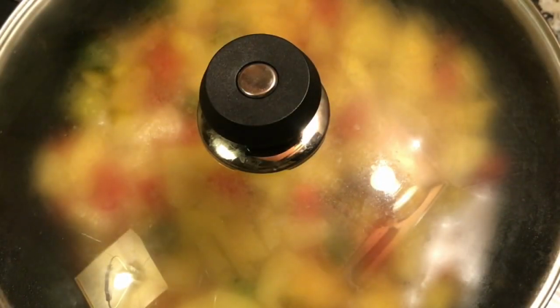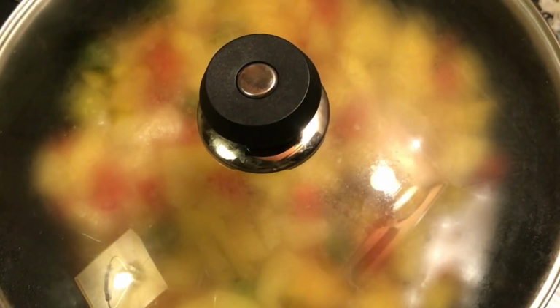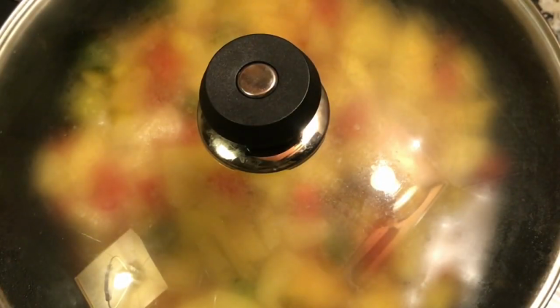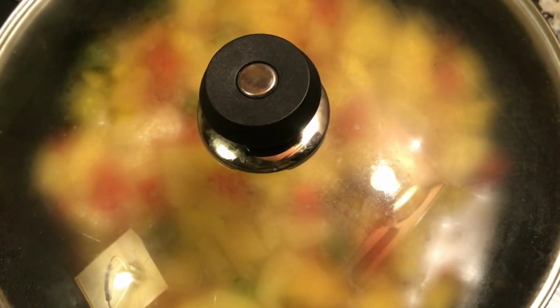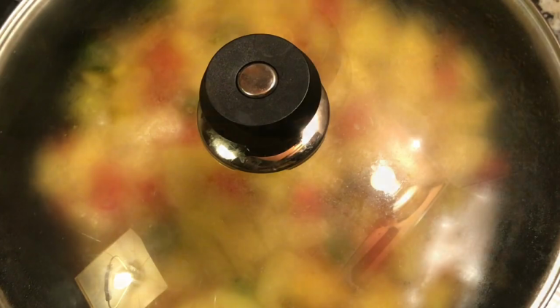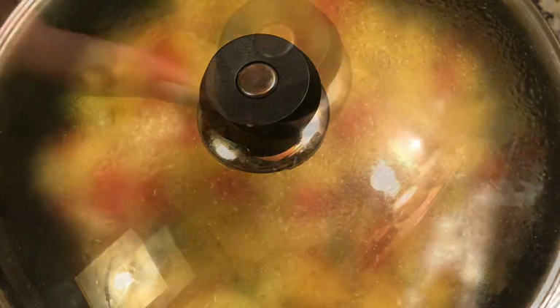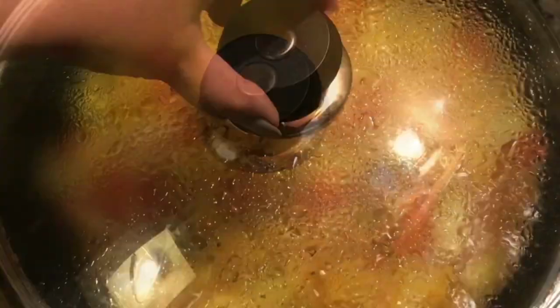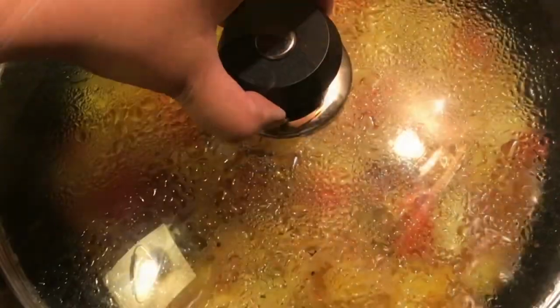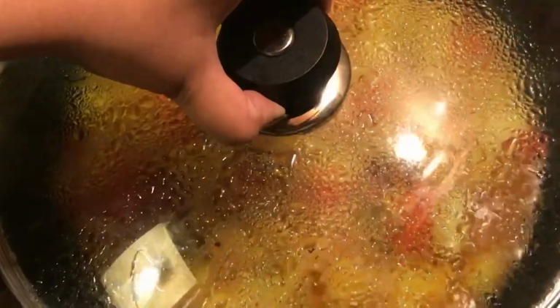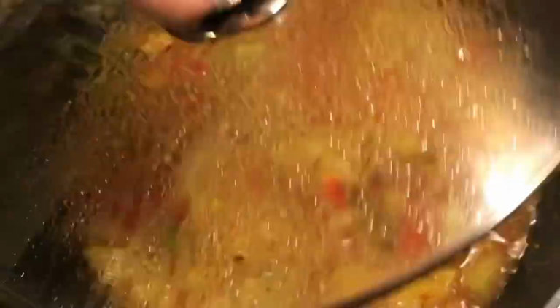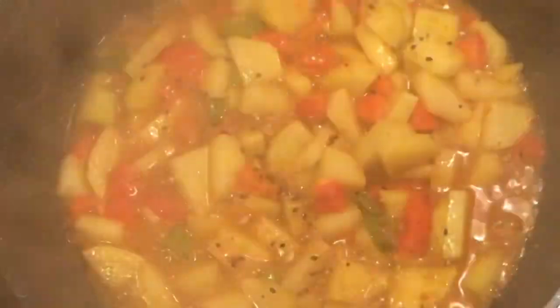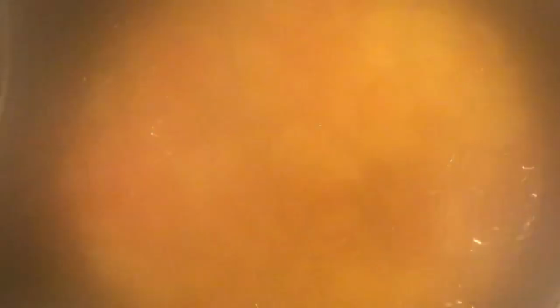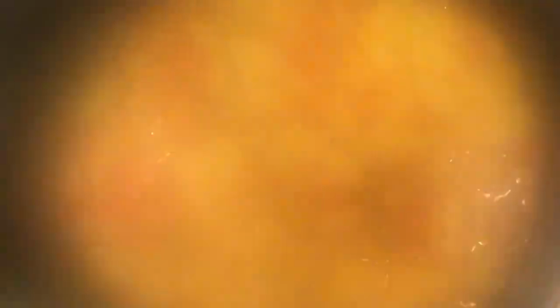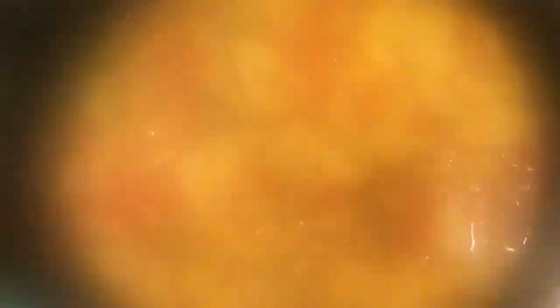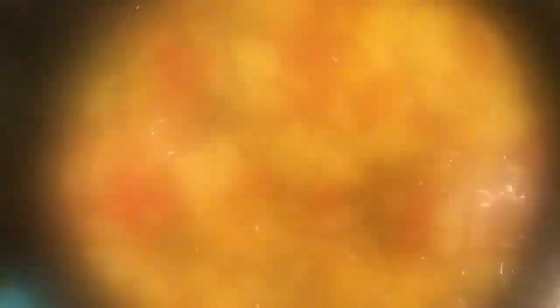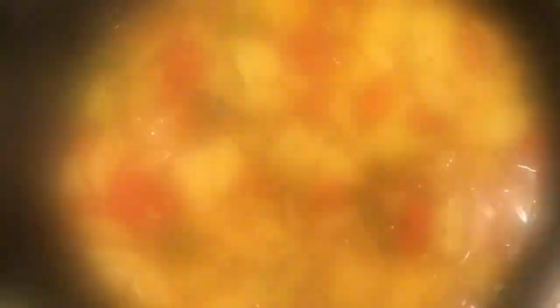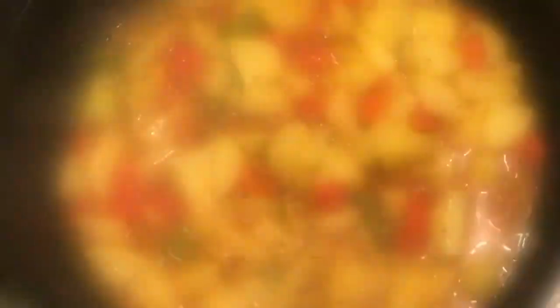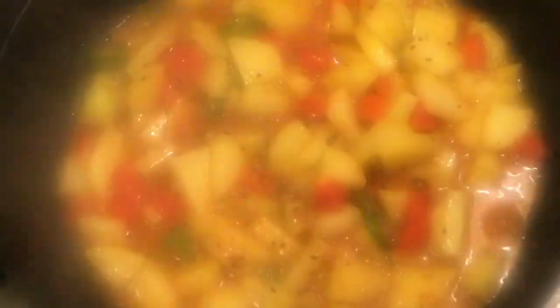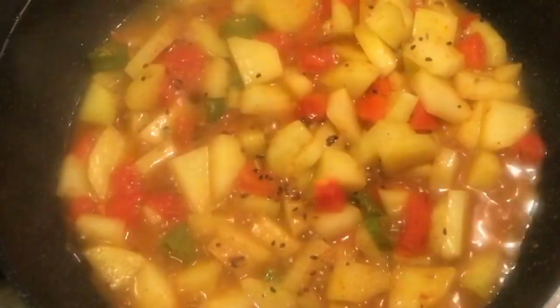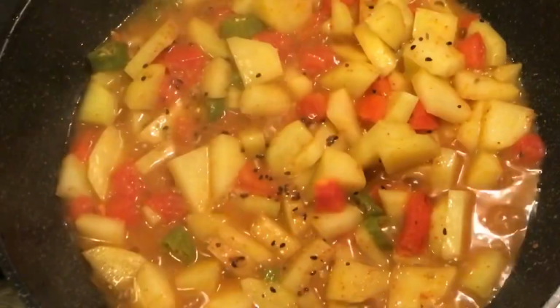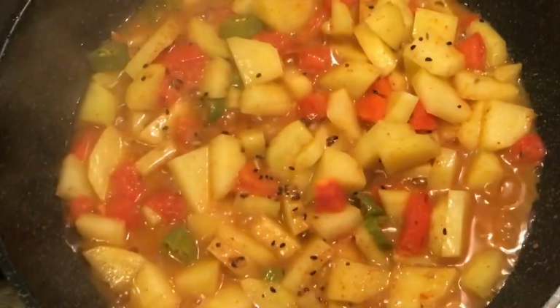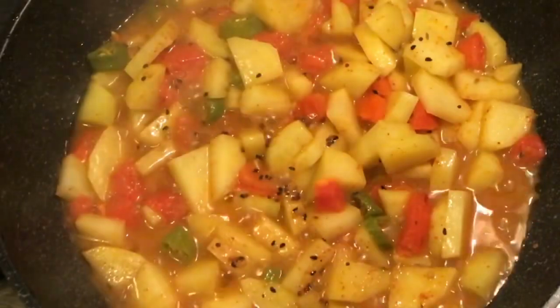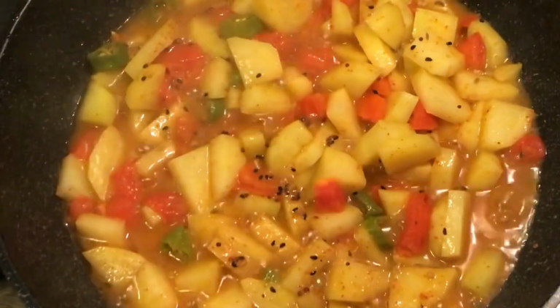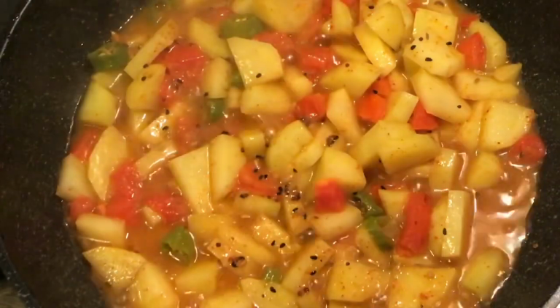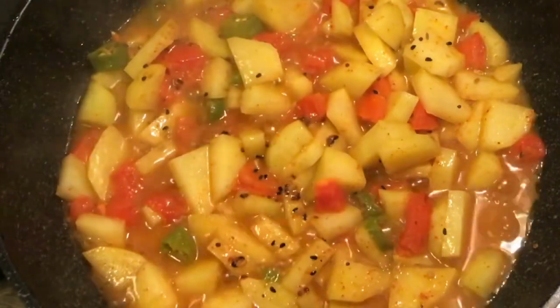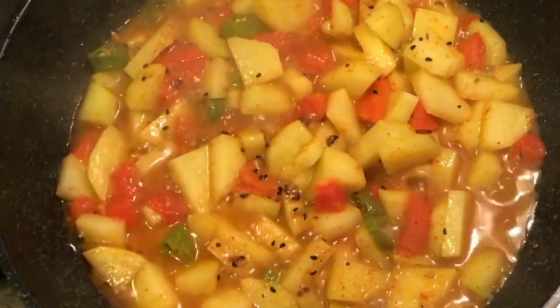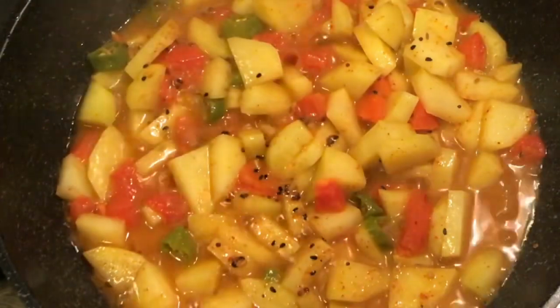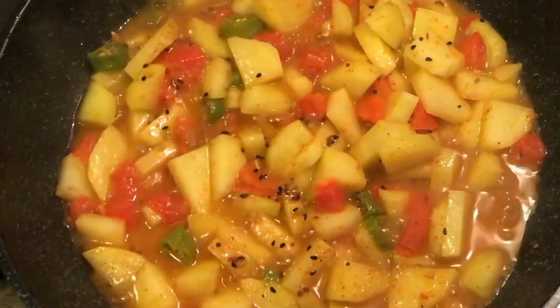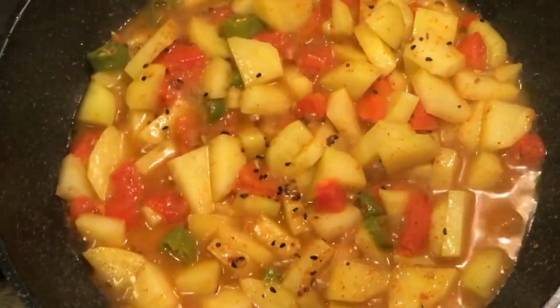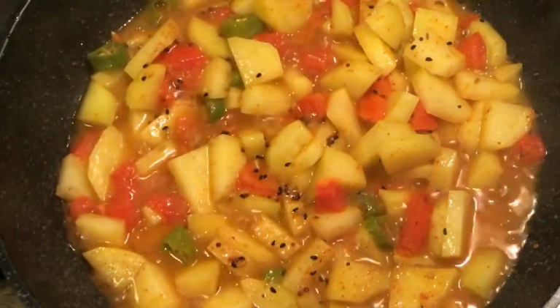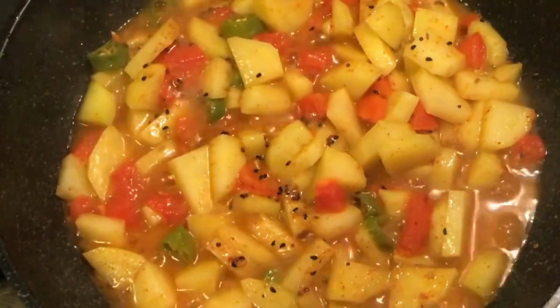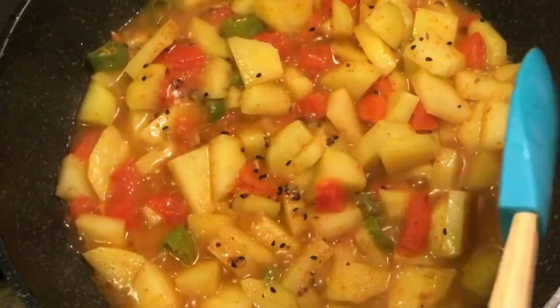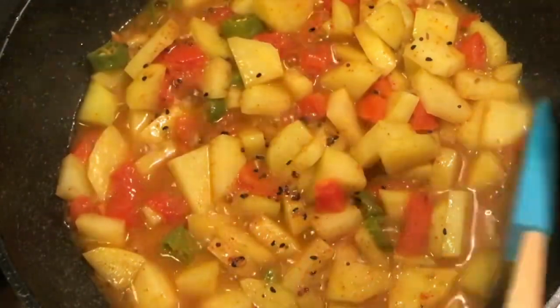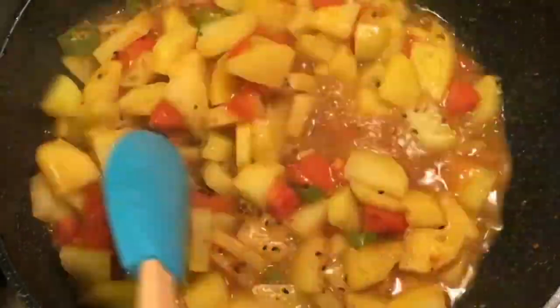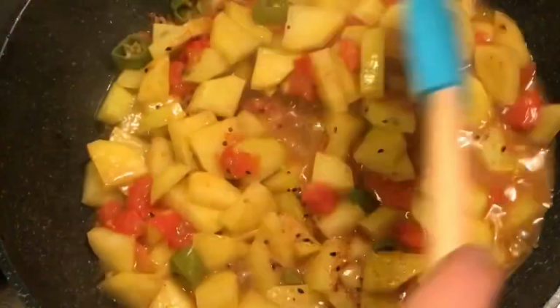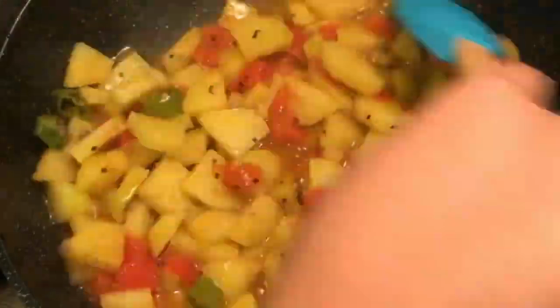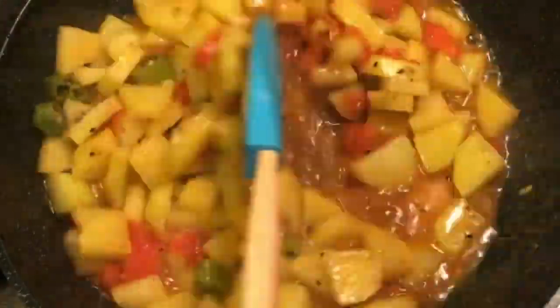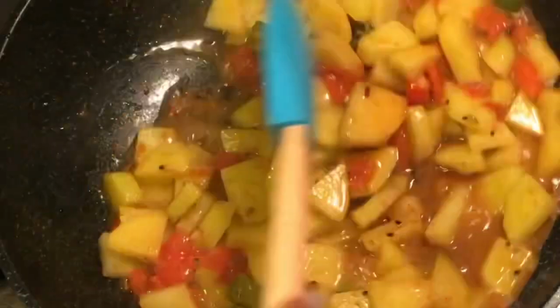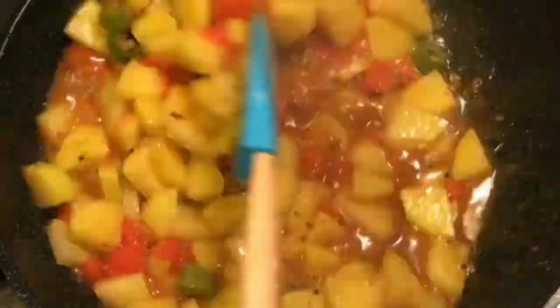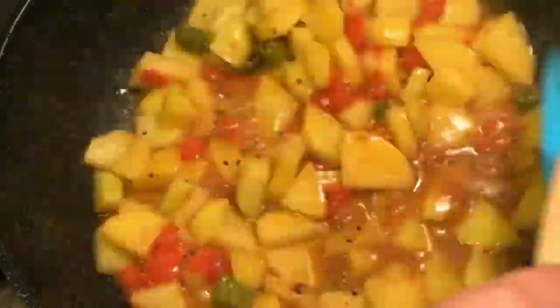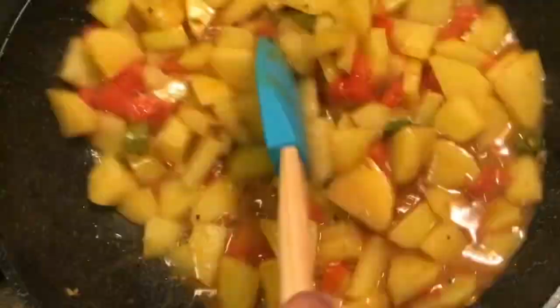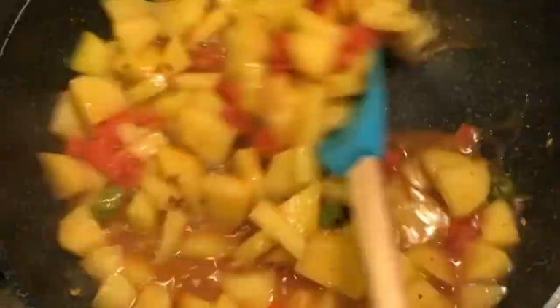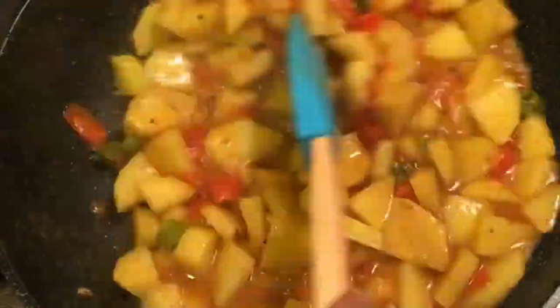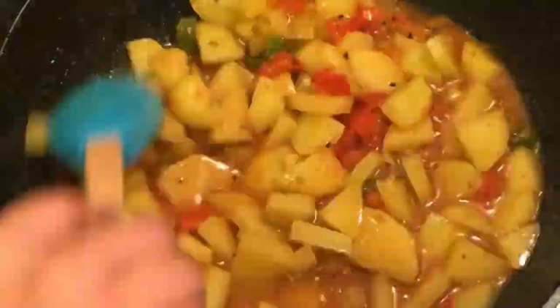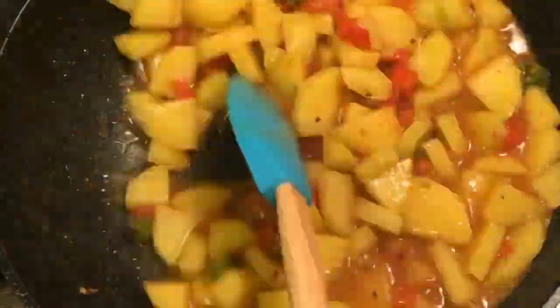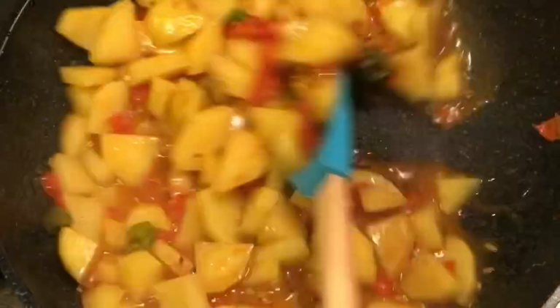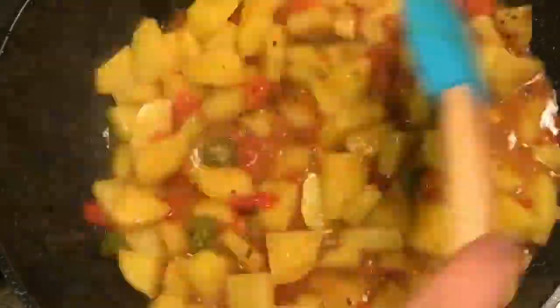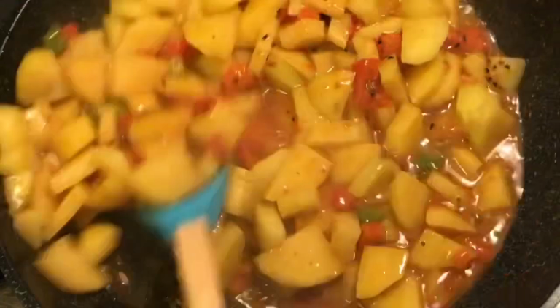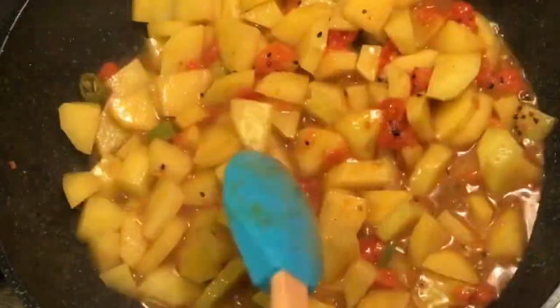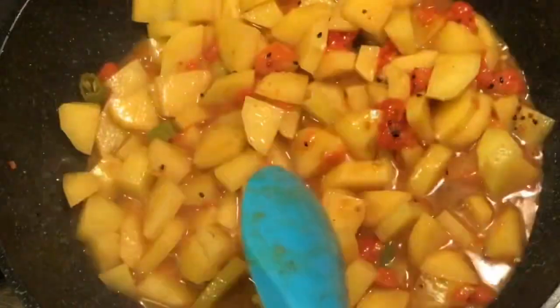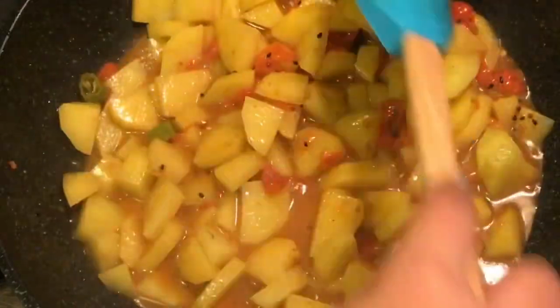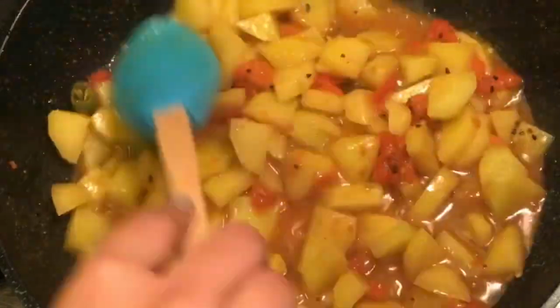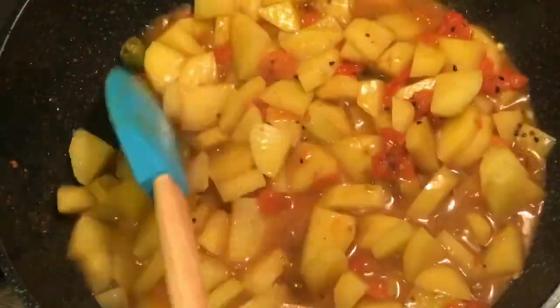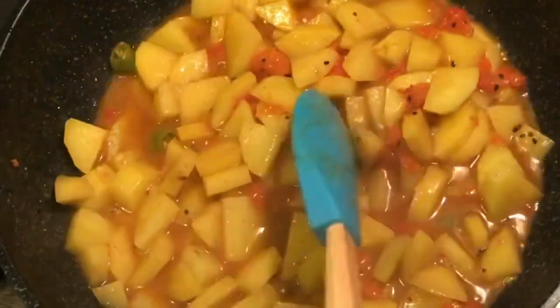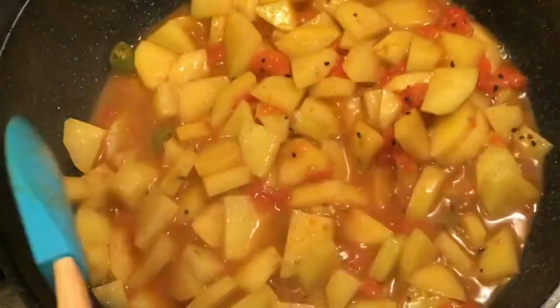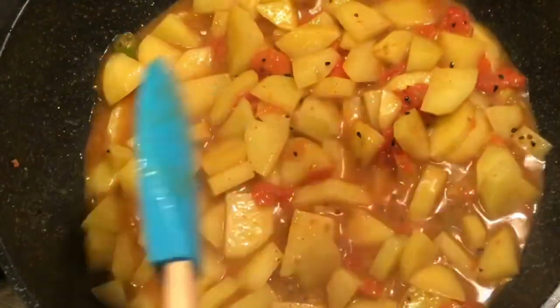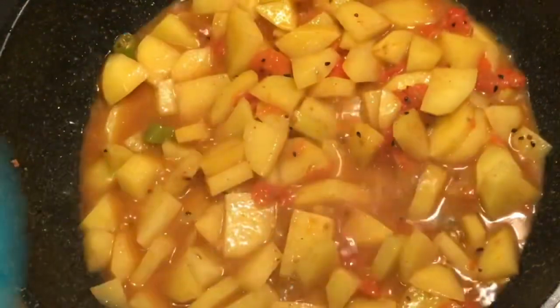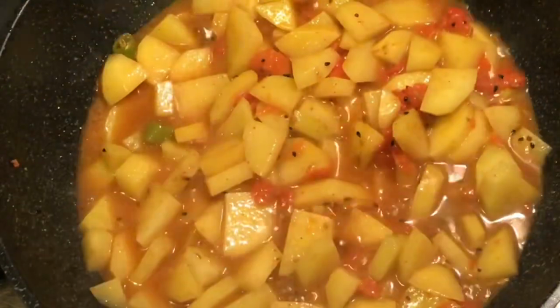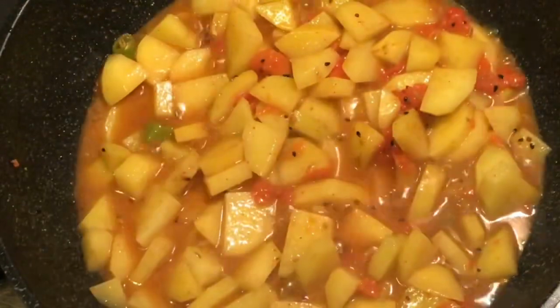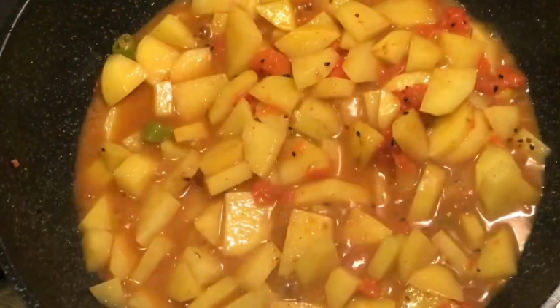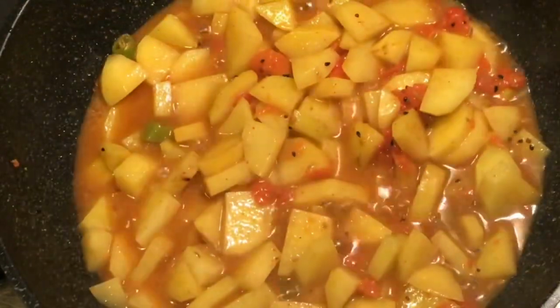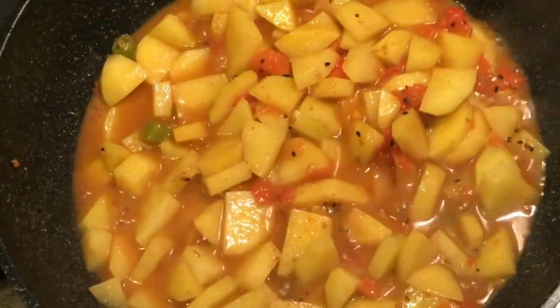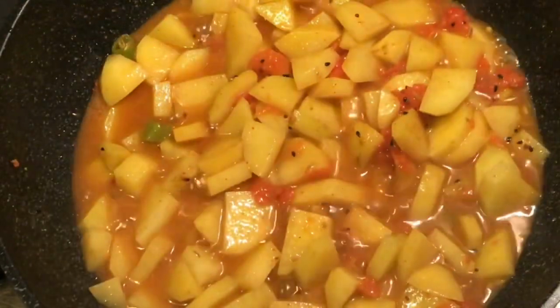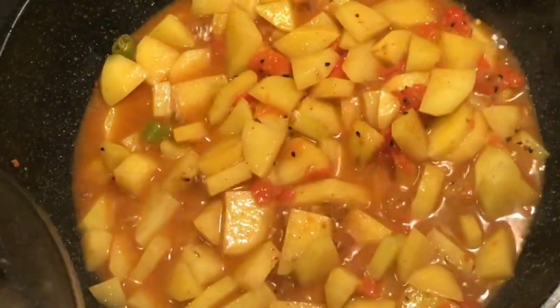After about 10 minutes we're gonna check up on it, and as you can see there's a lot of water remaining. So we're gonna give it a good mix and let it cook for another 10 minutes.